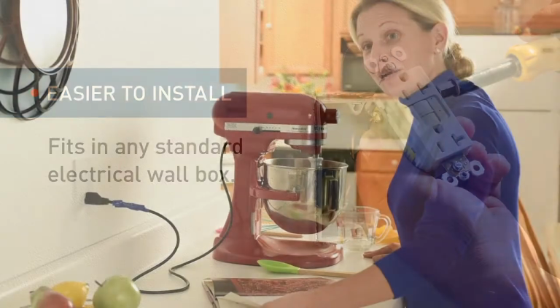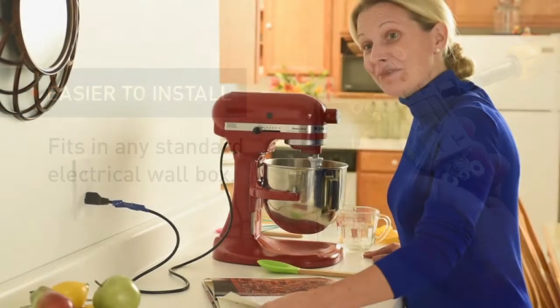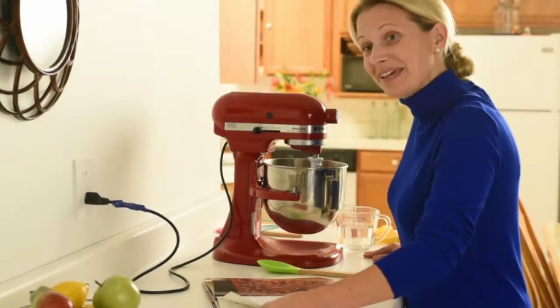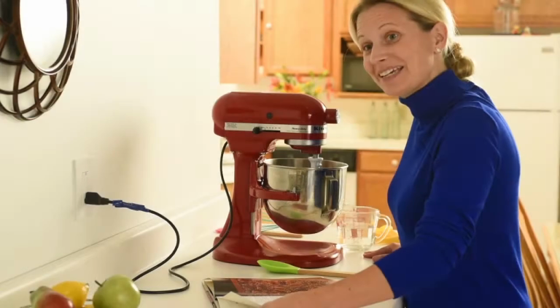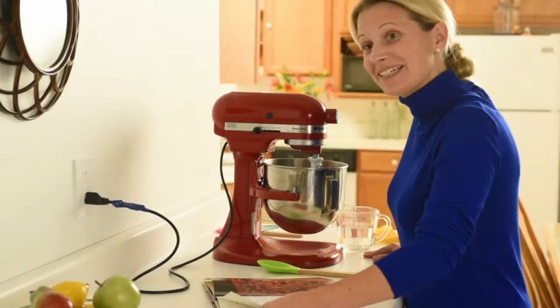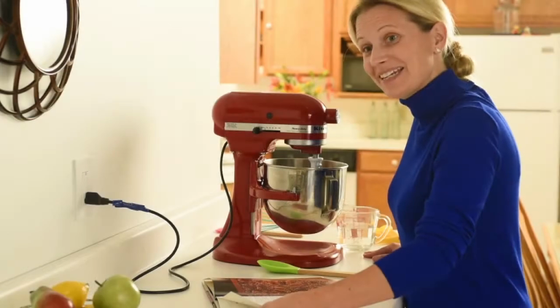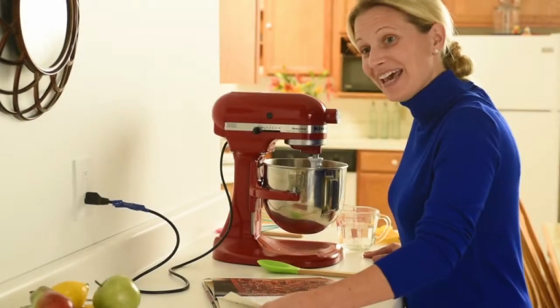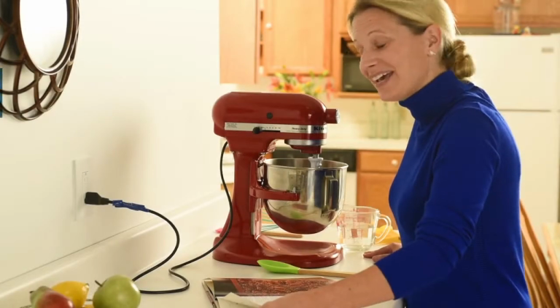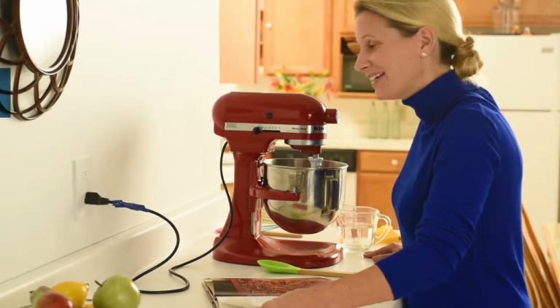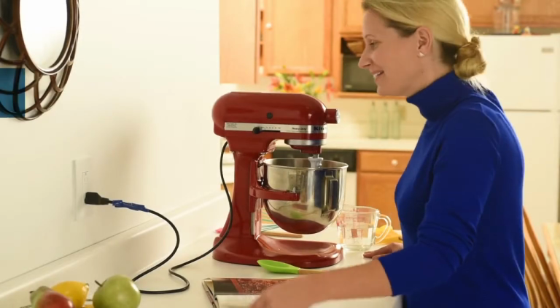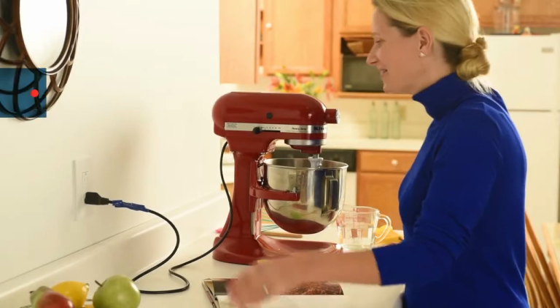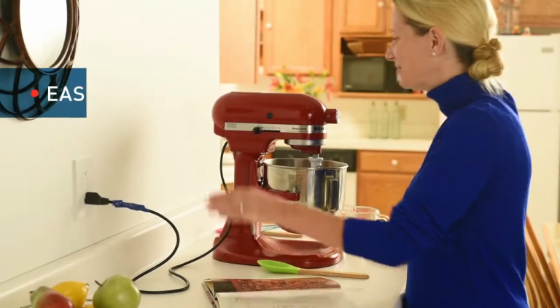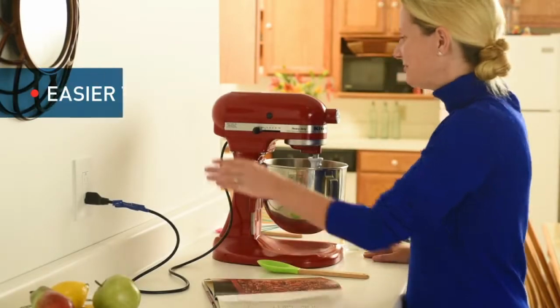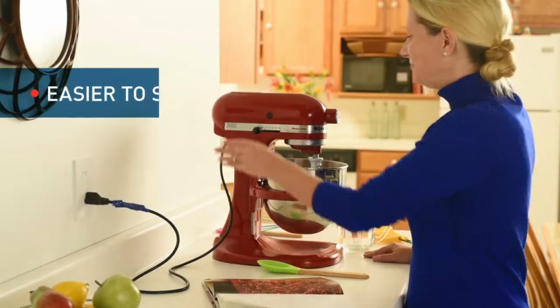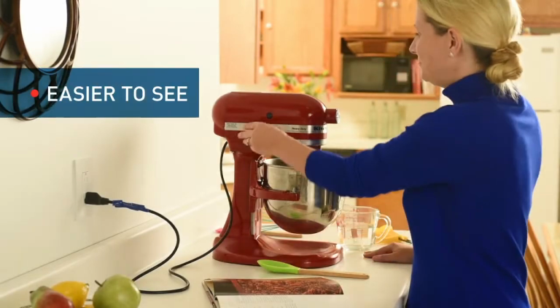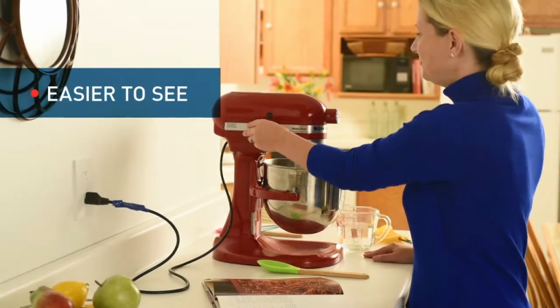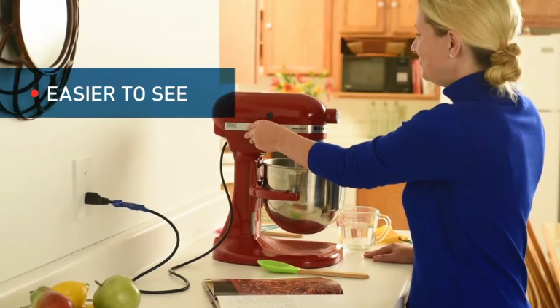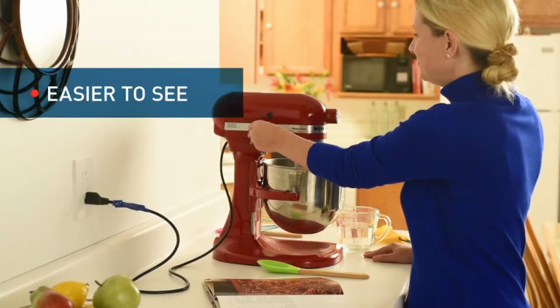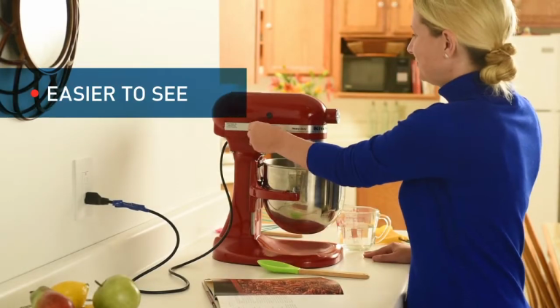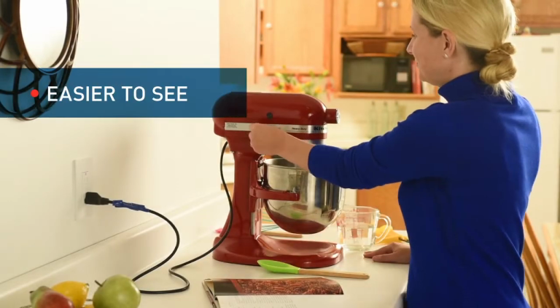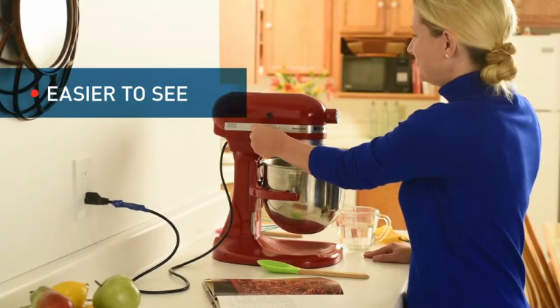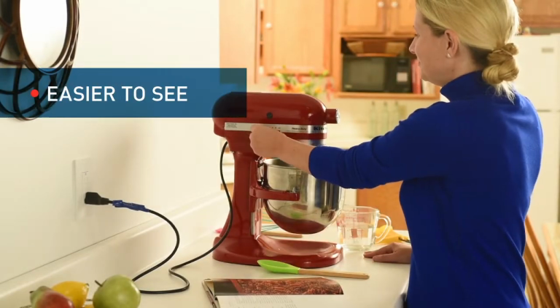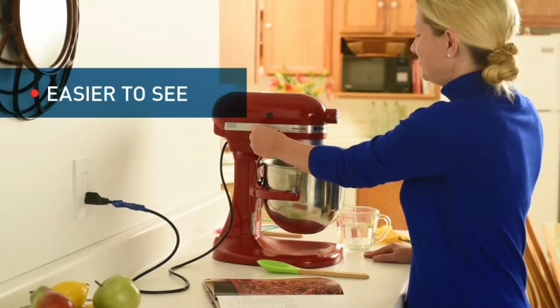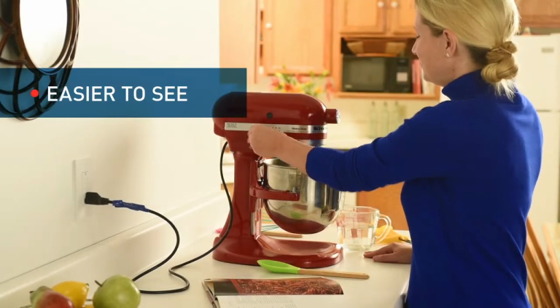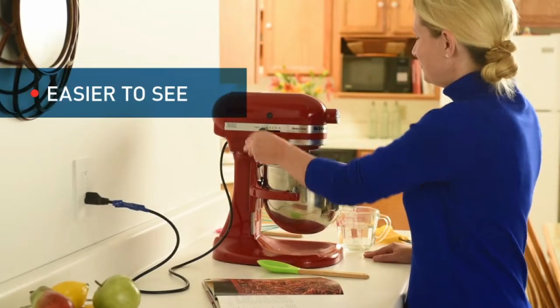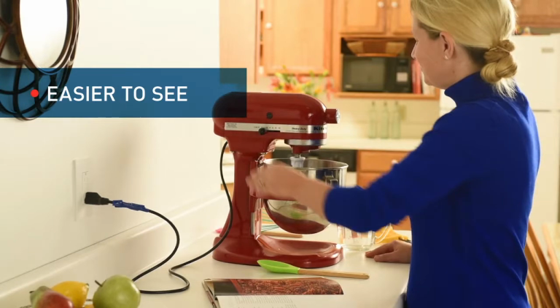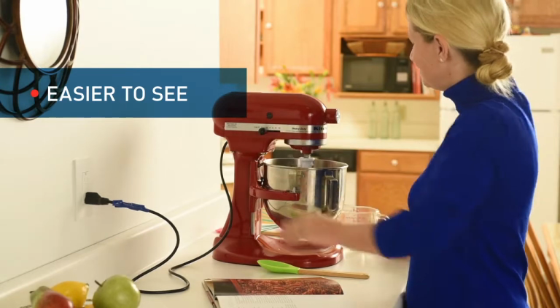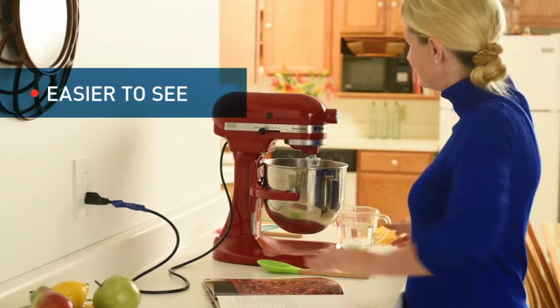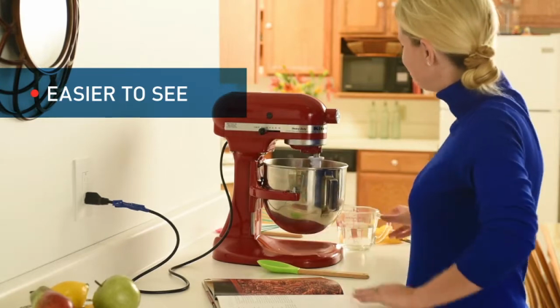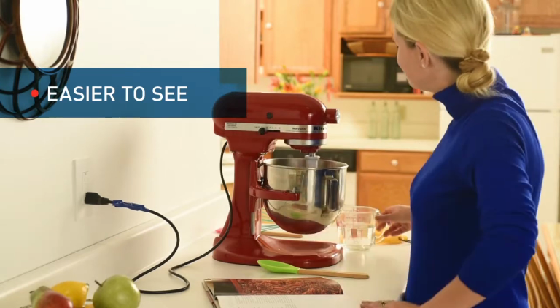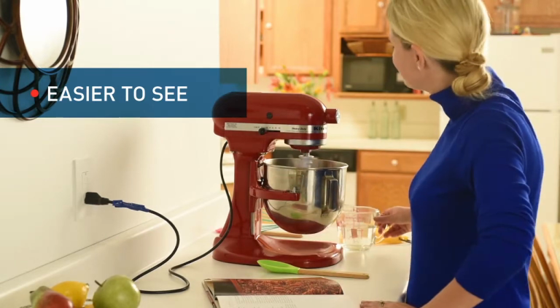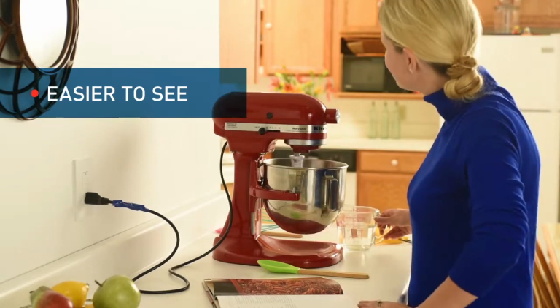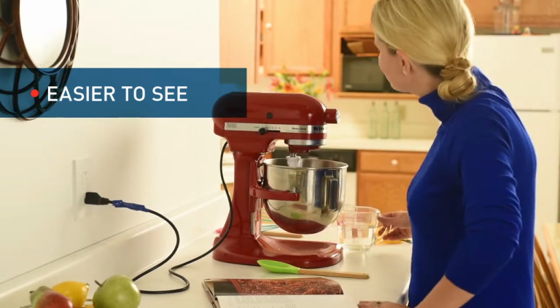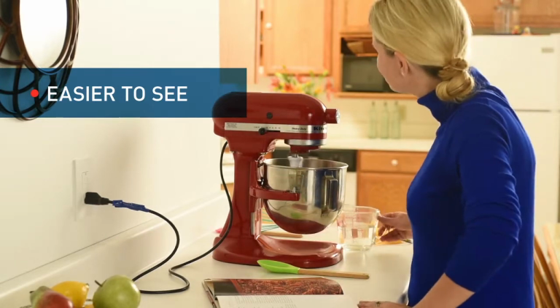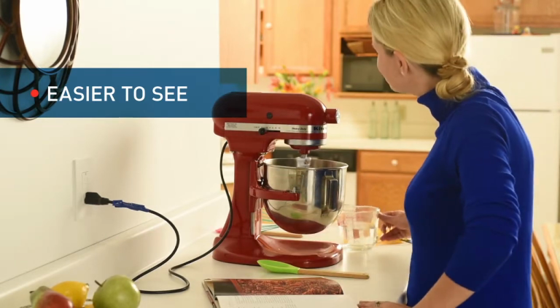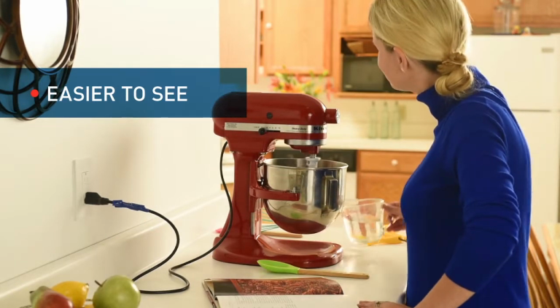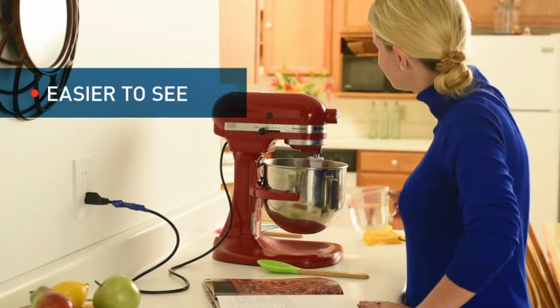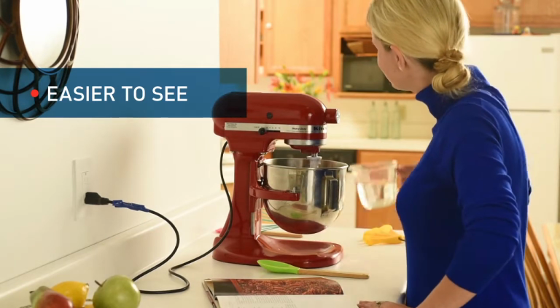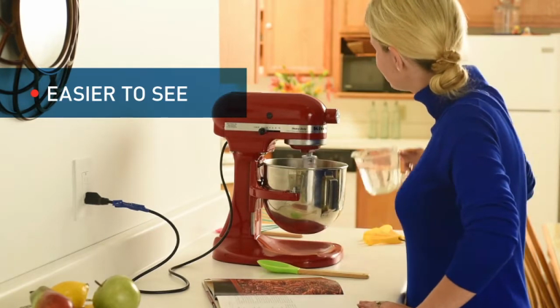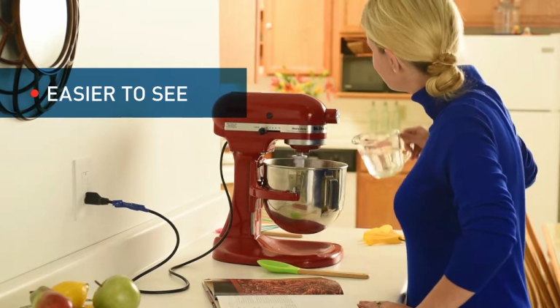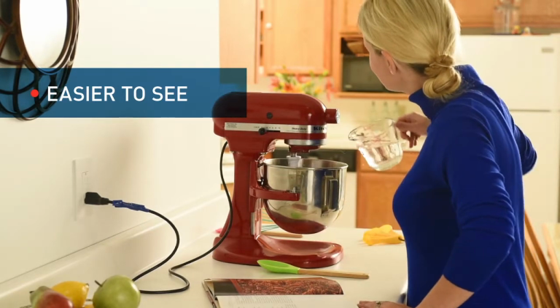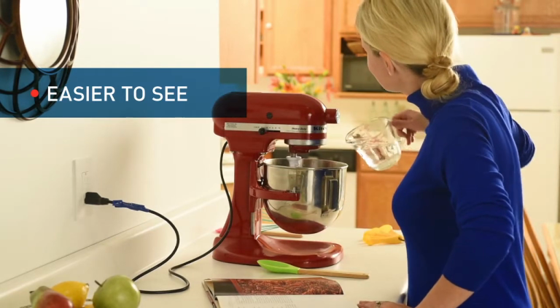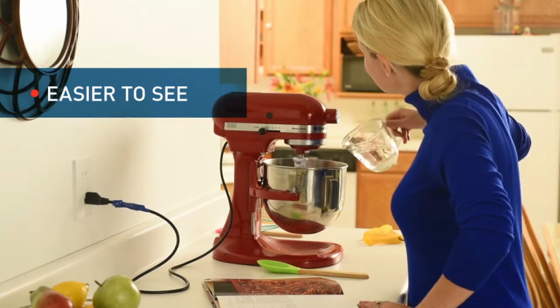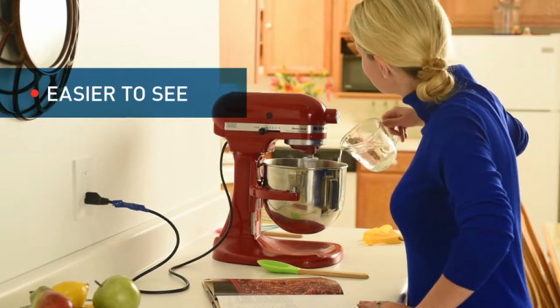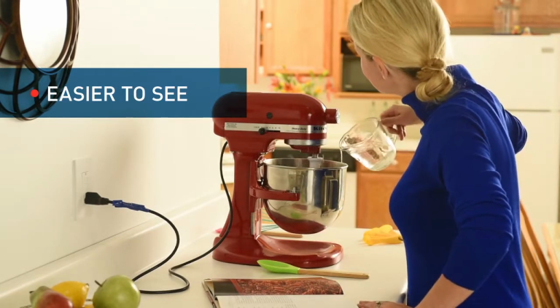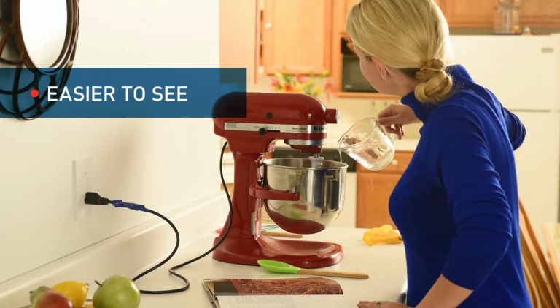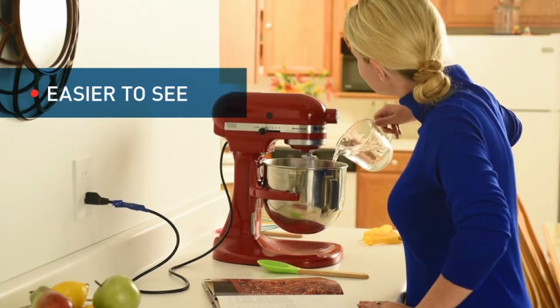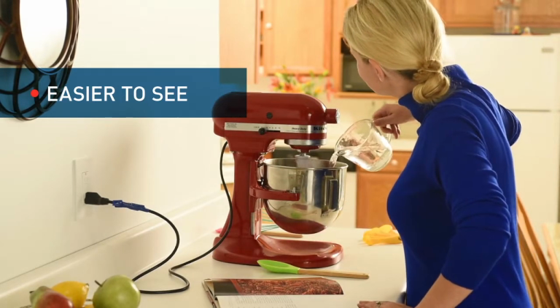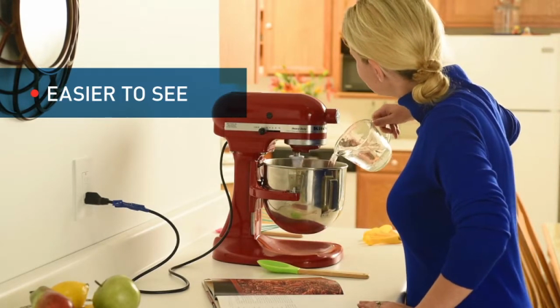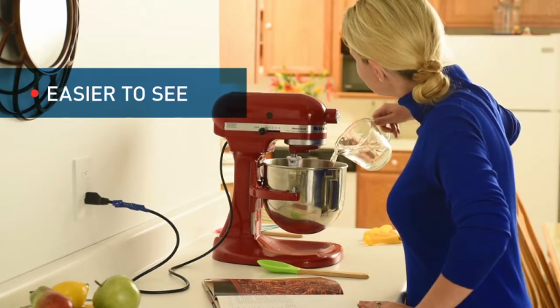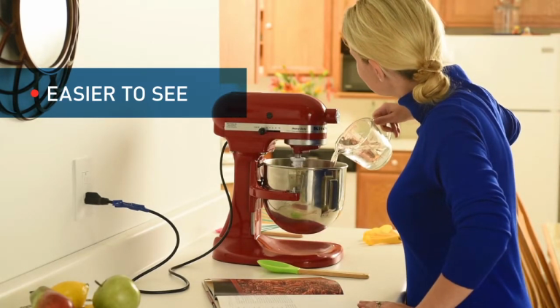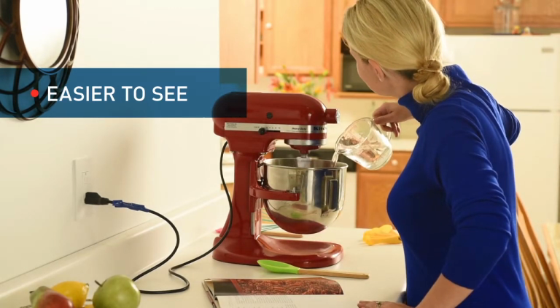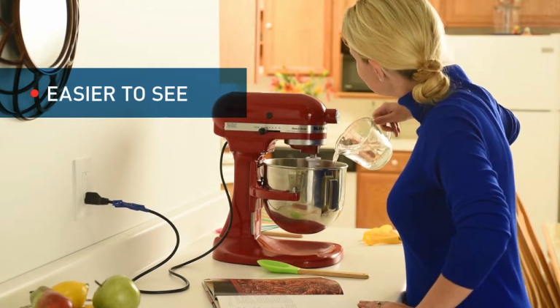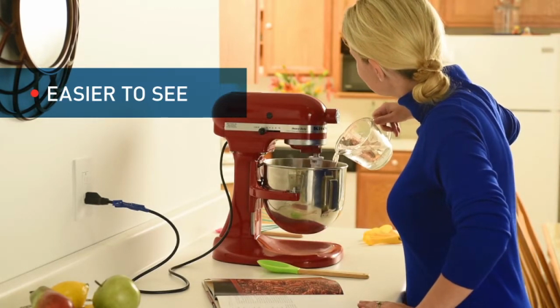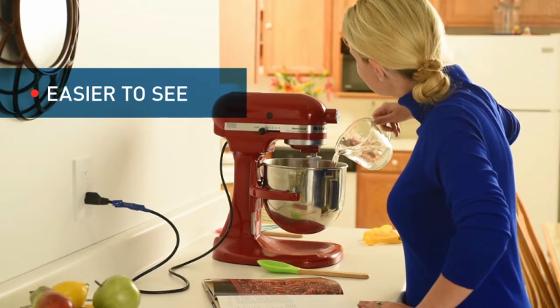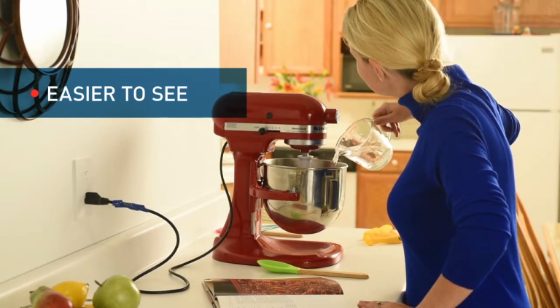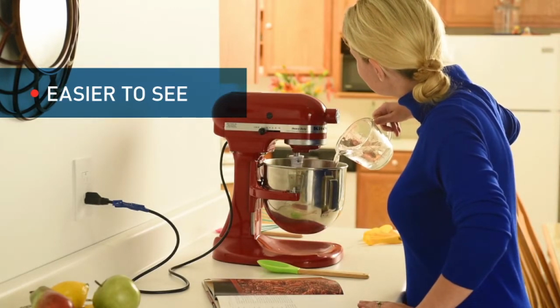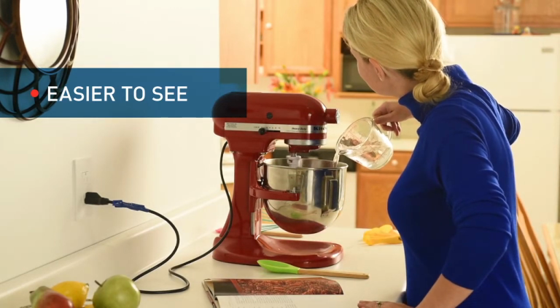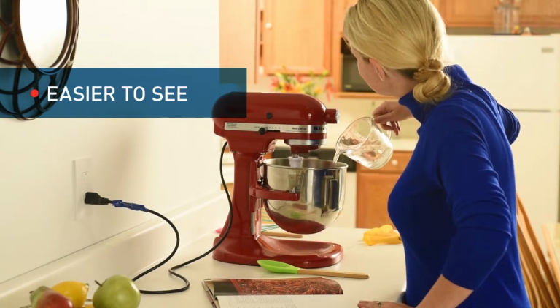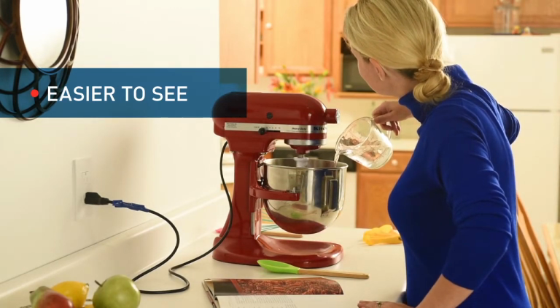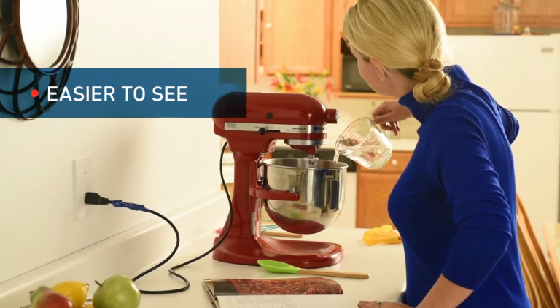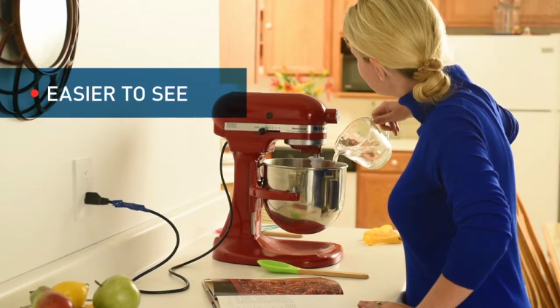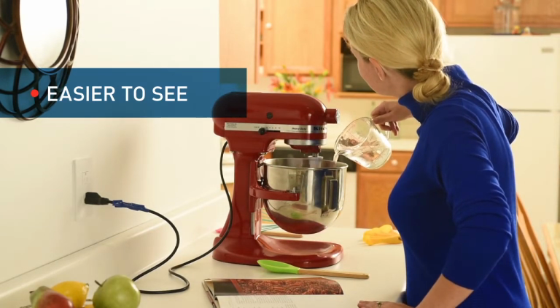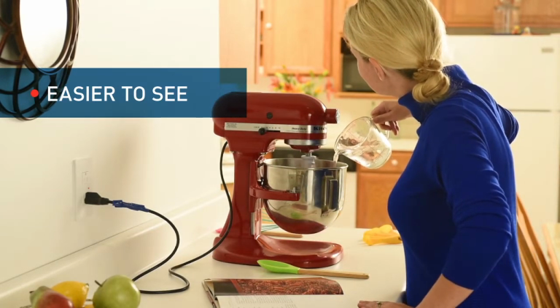Since the devices are so visible at the point of use, homeowners know they're protected from electric shock or electrical fire.